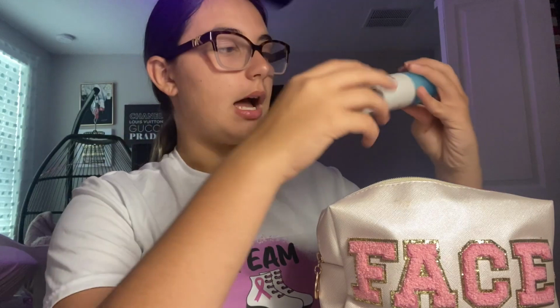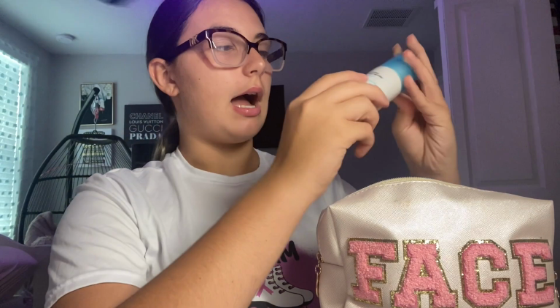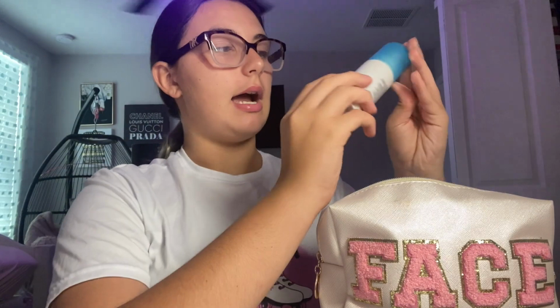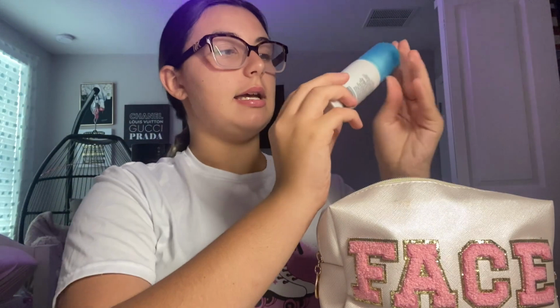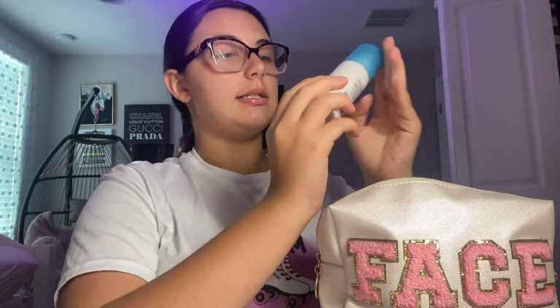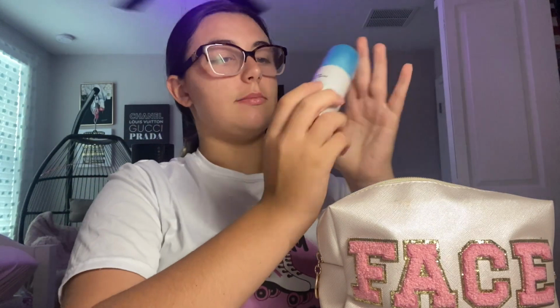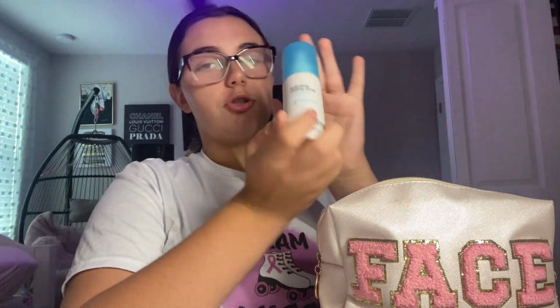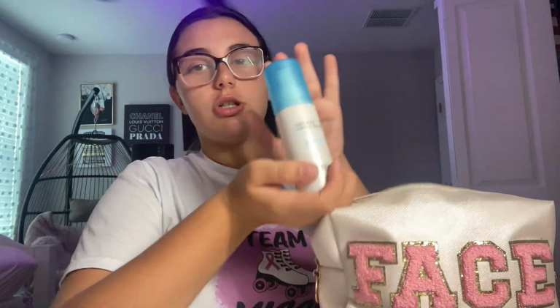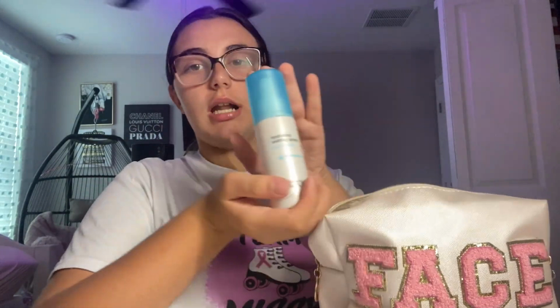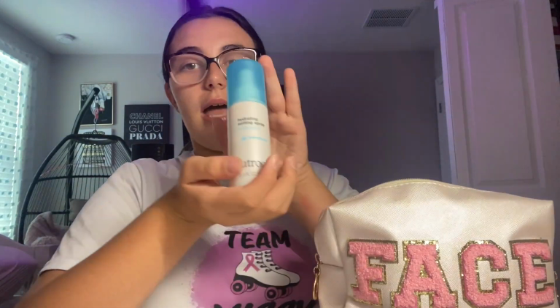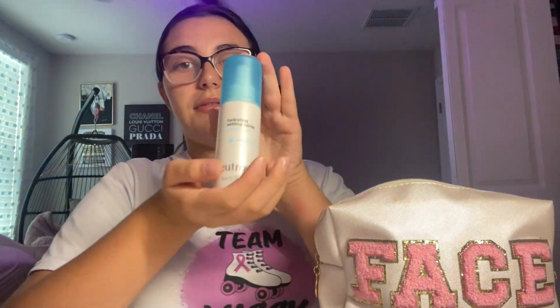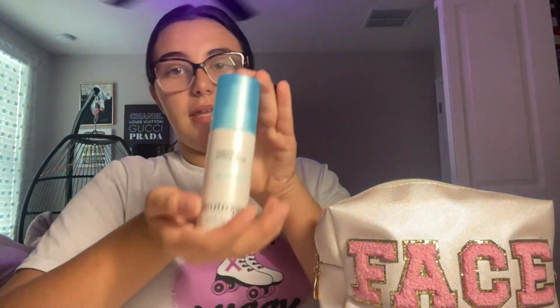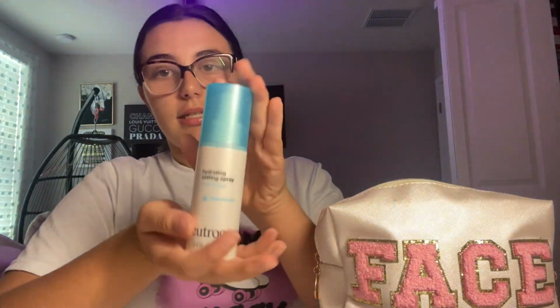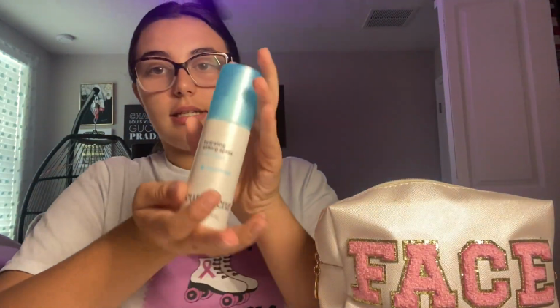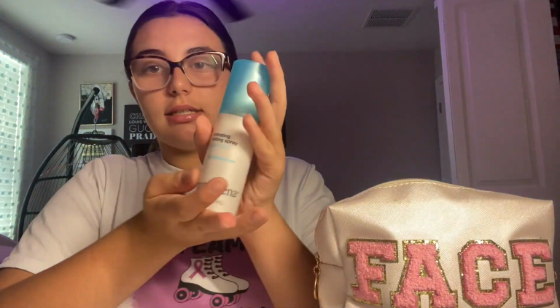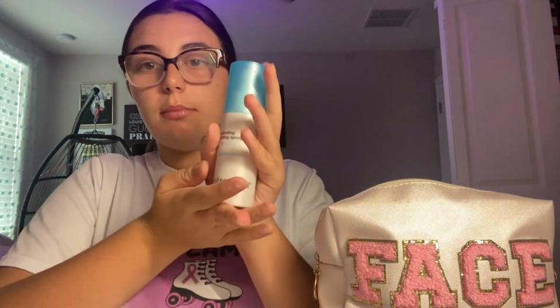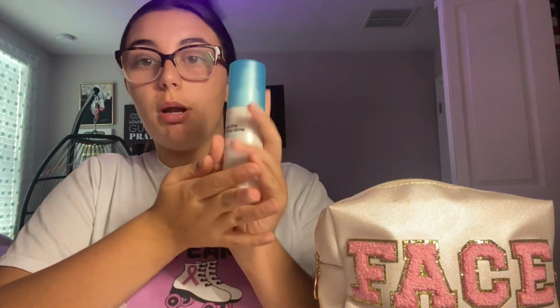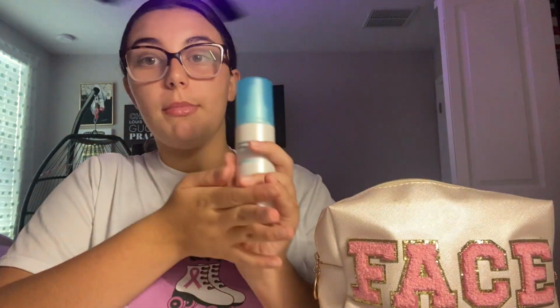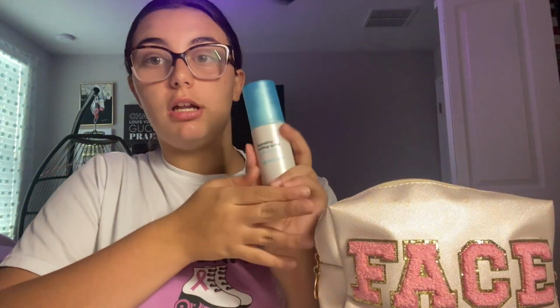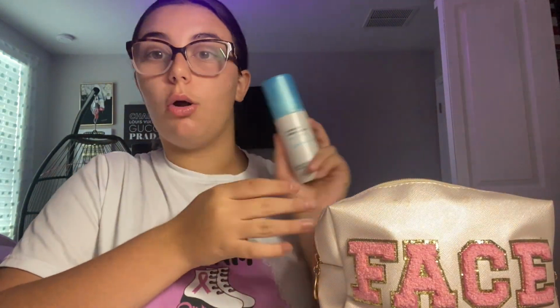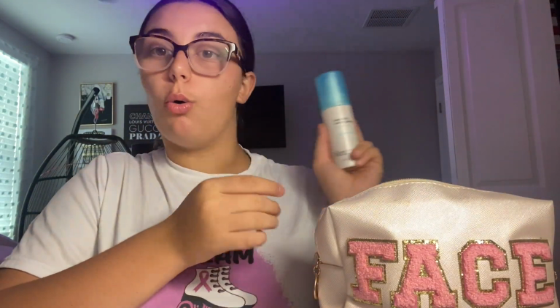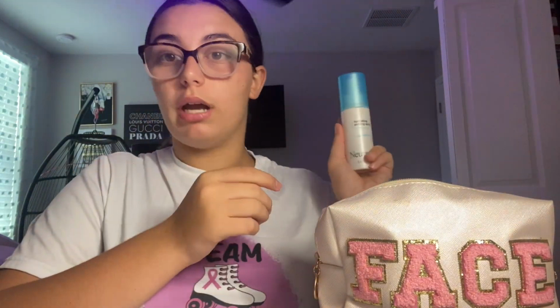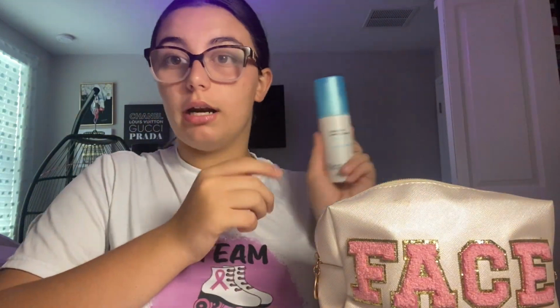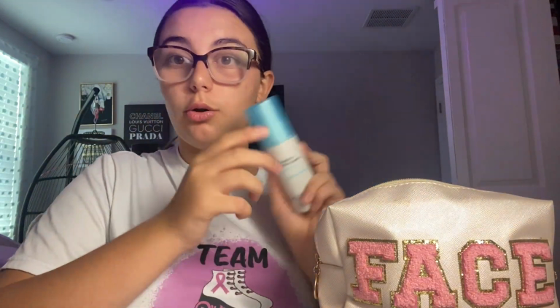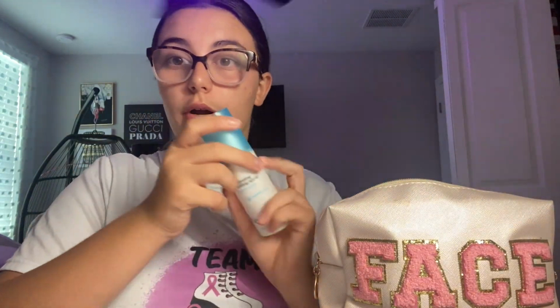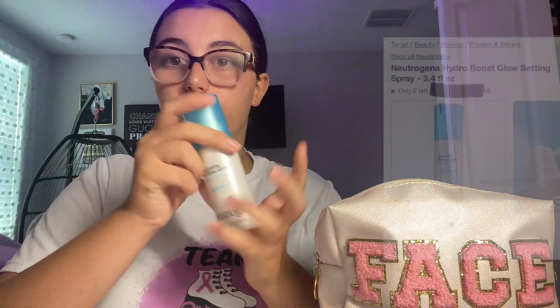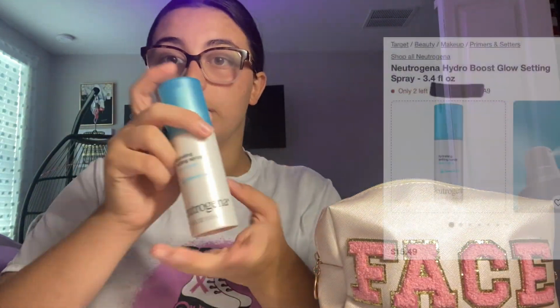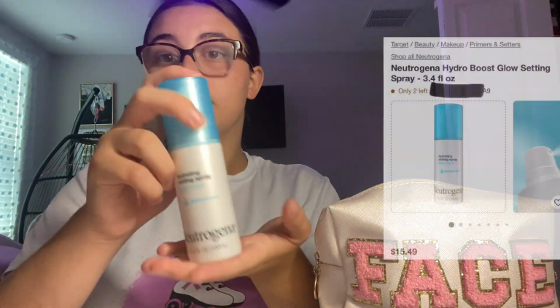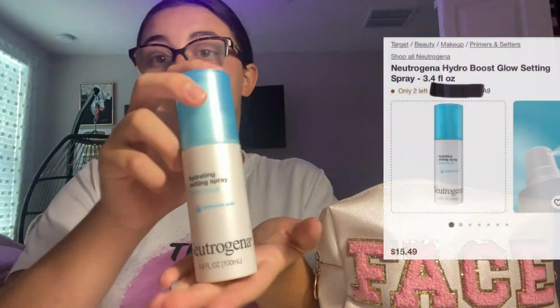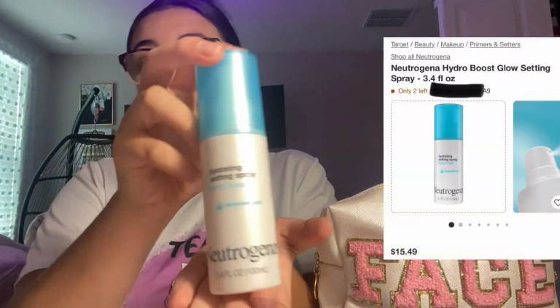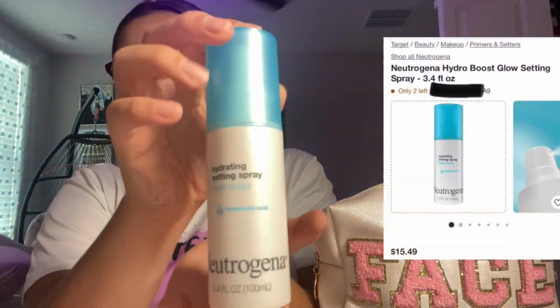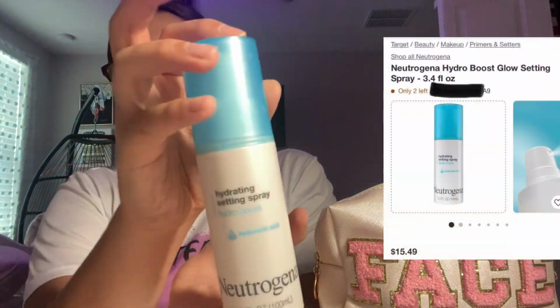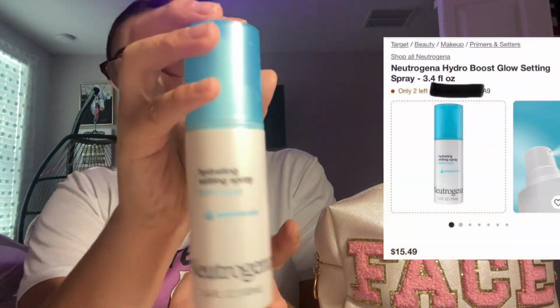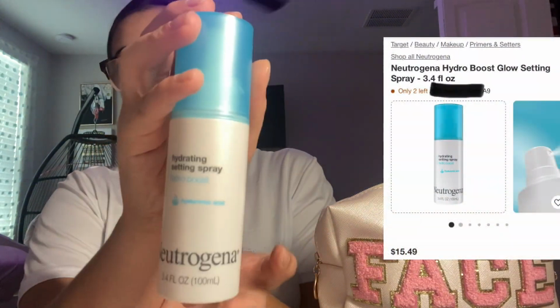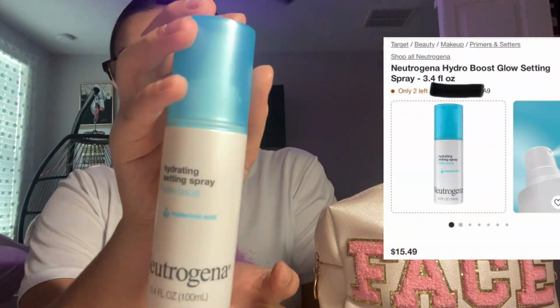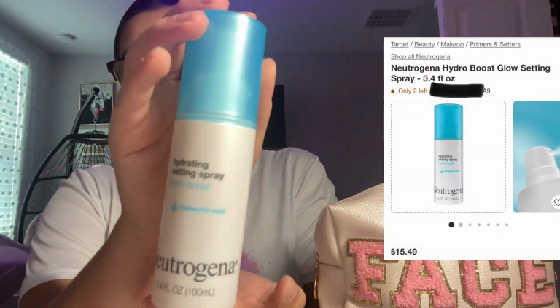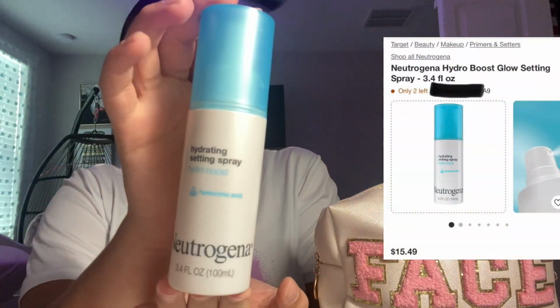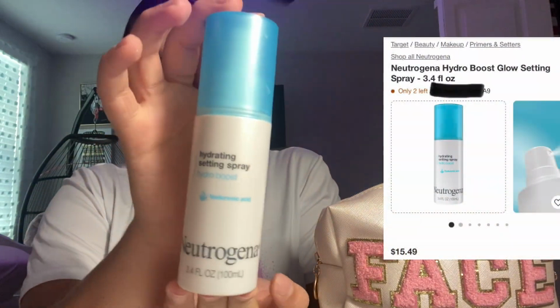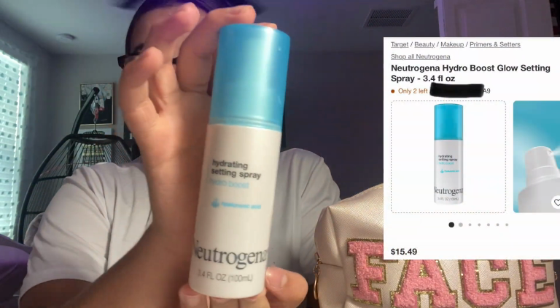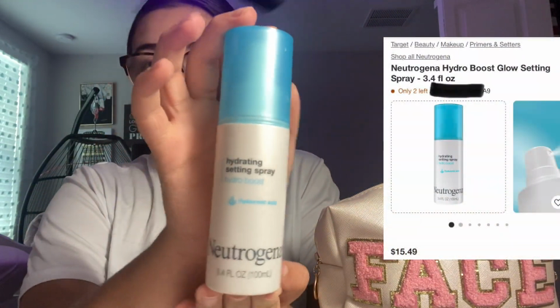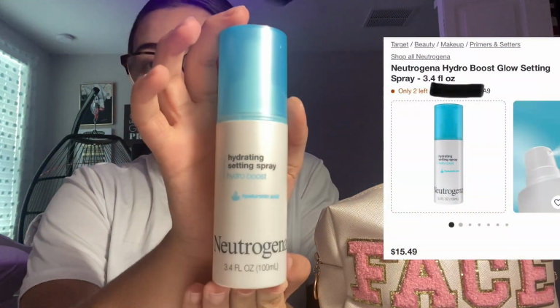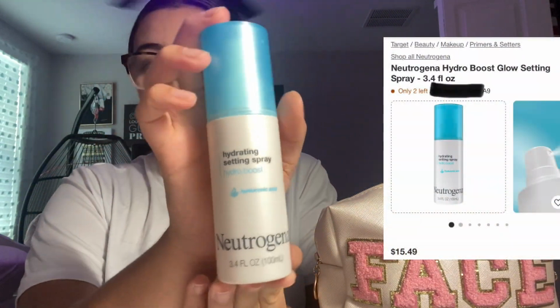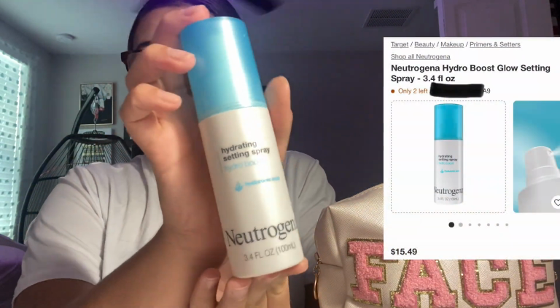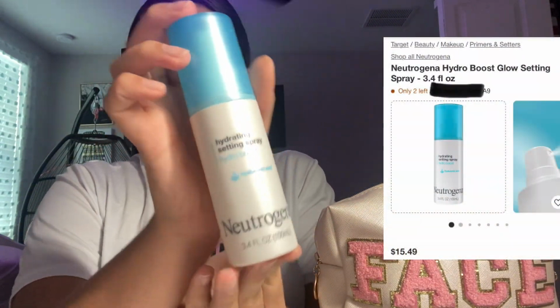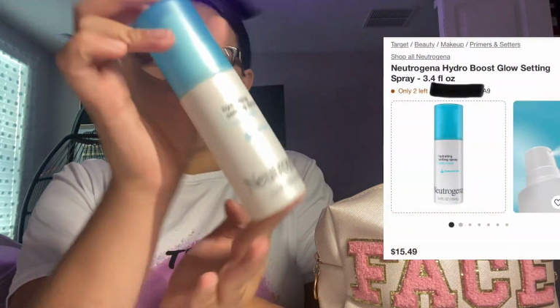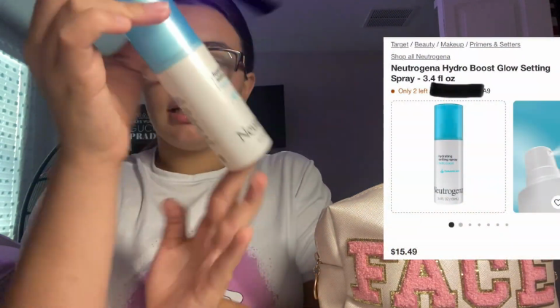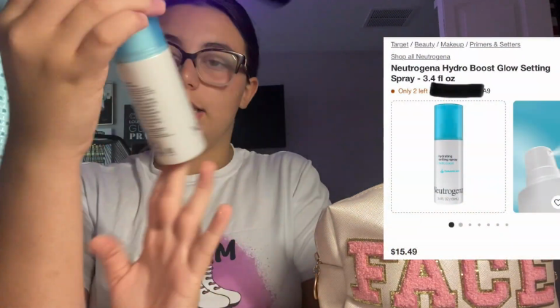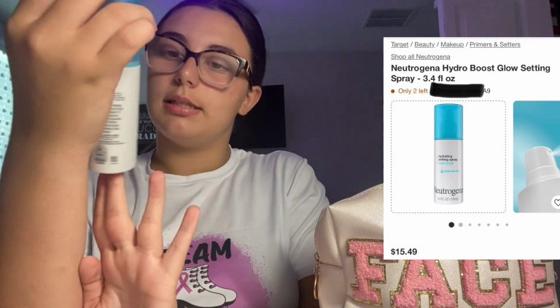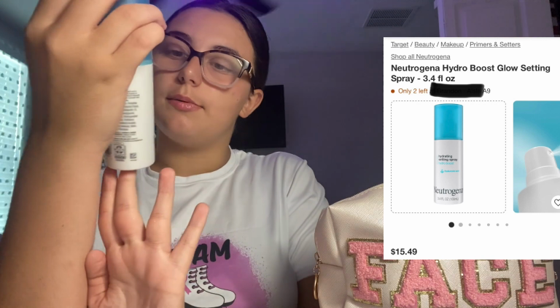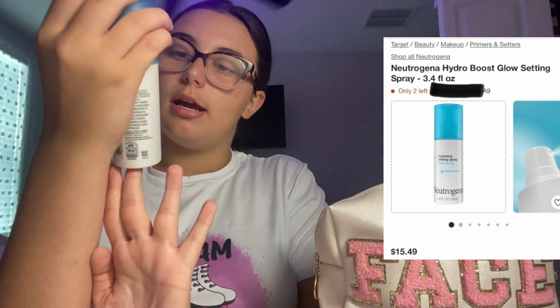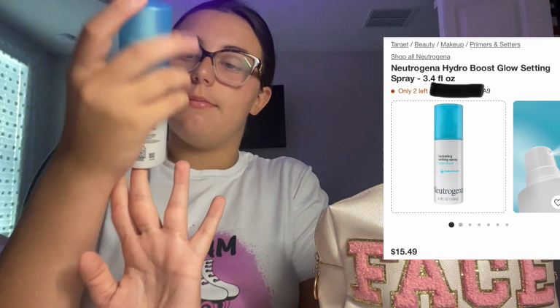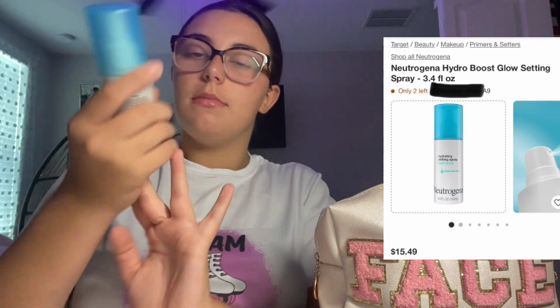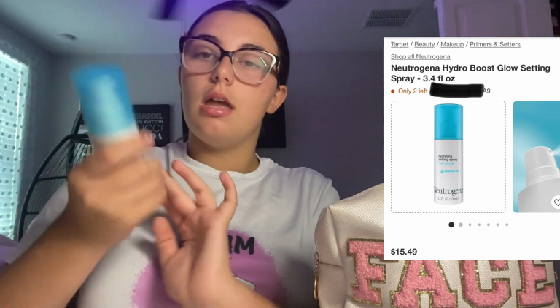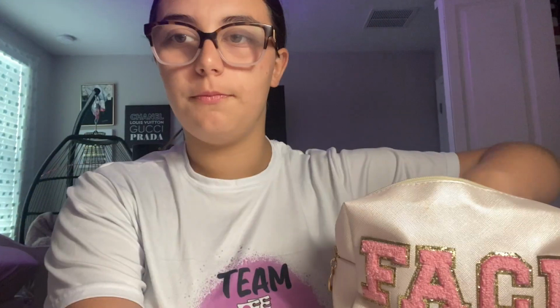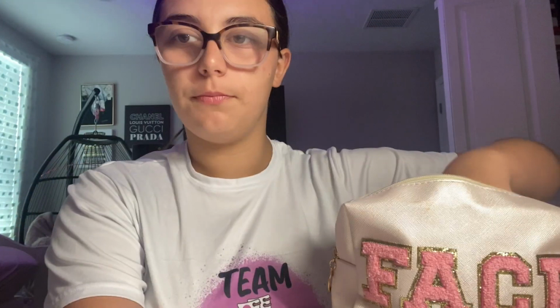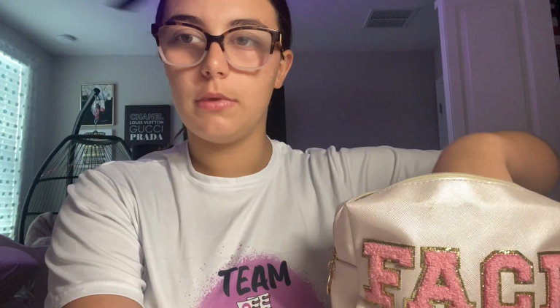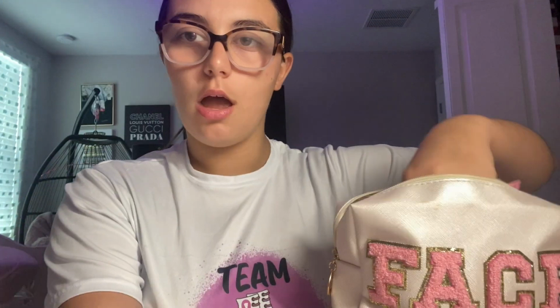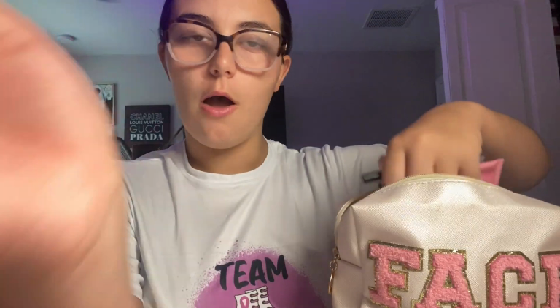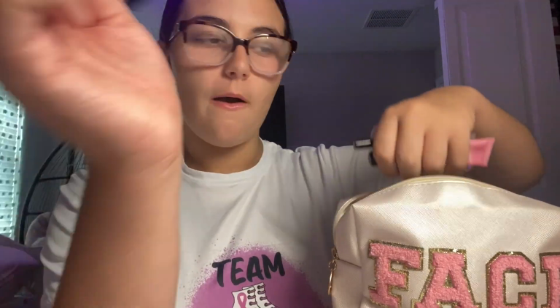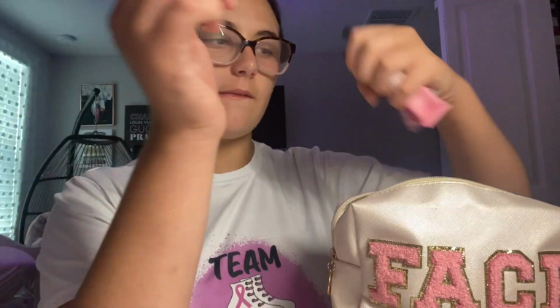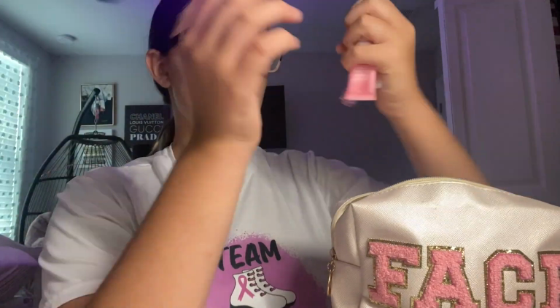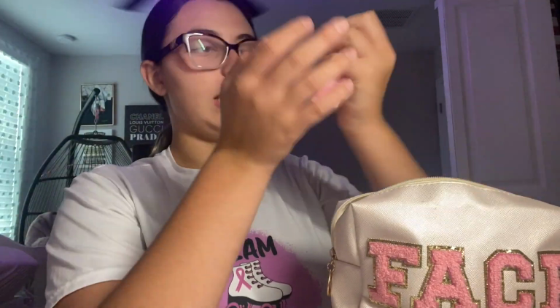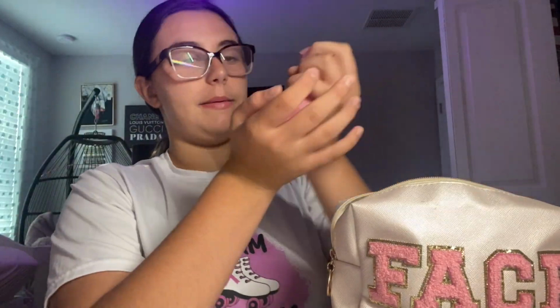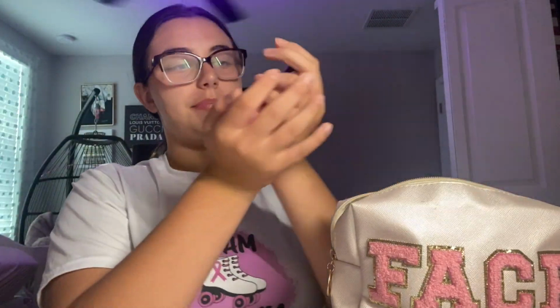I'm just going to add this here since I'm not making a whole separate category for it — this is the Neutrogena setting spray.